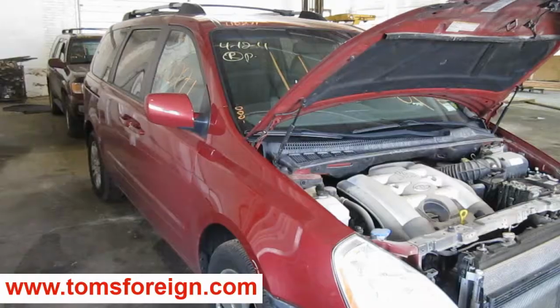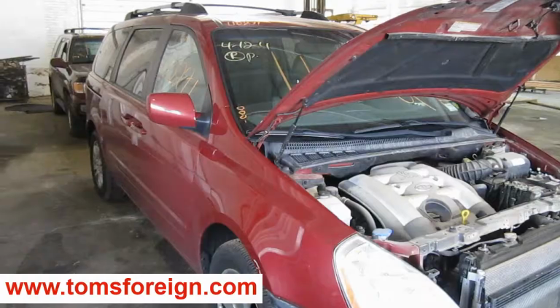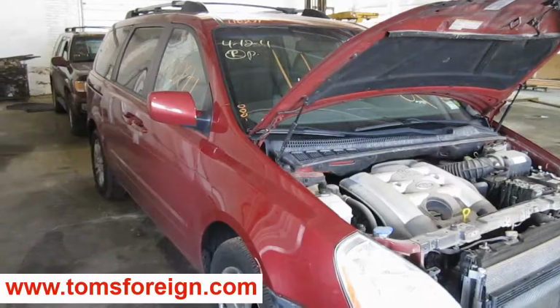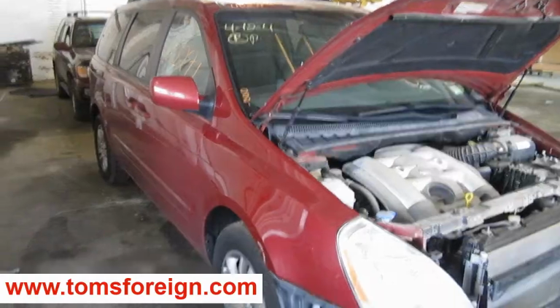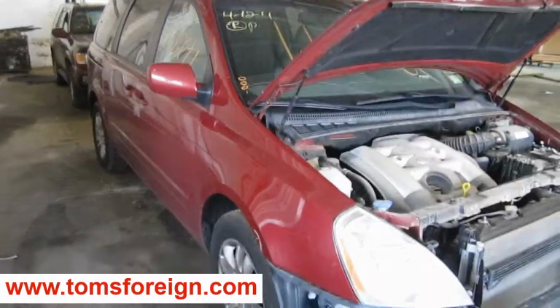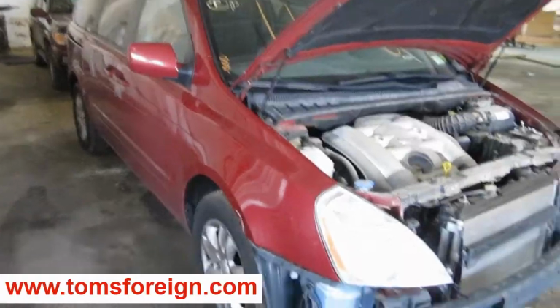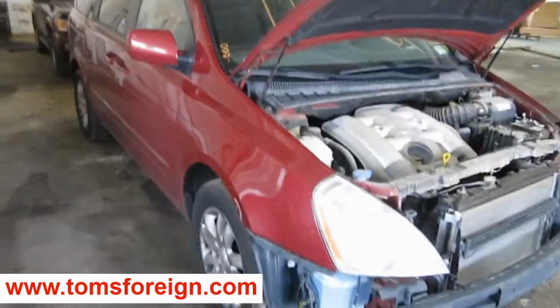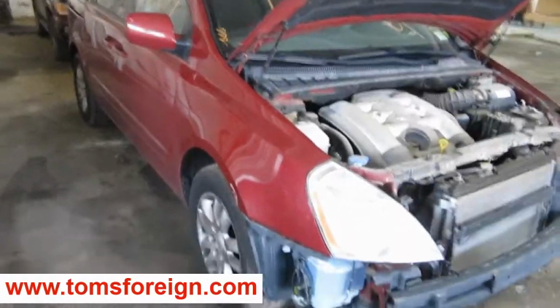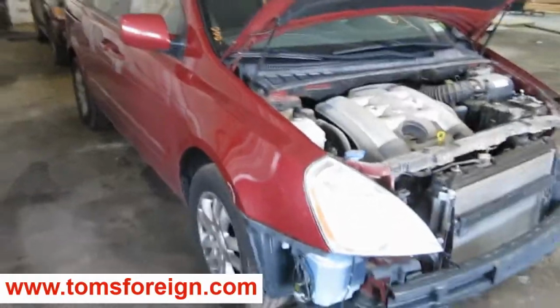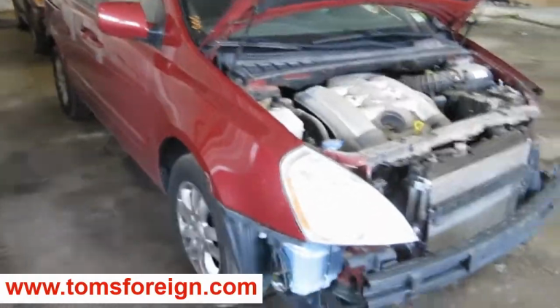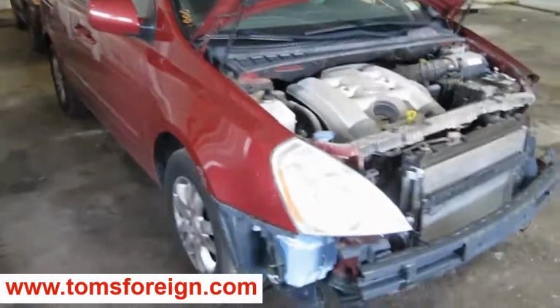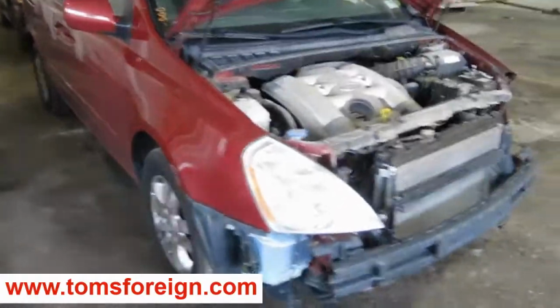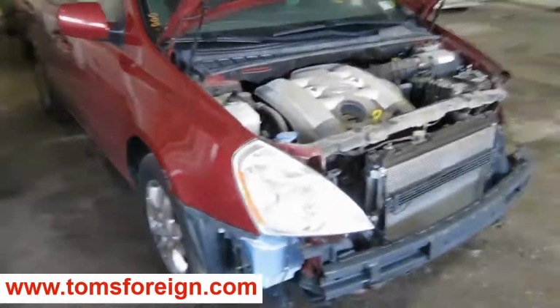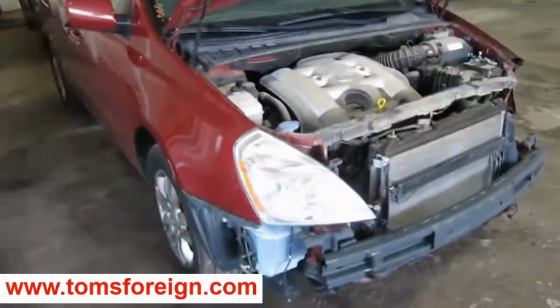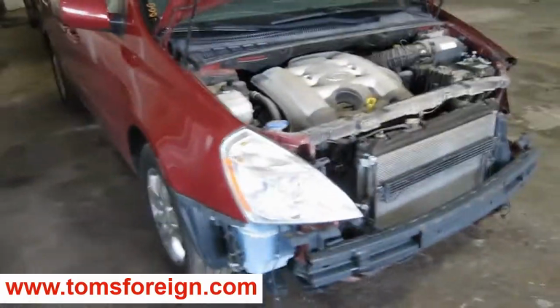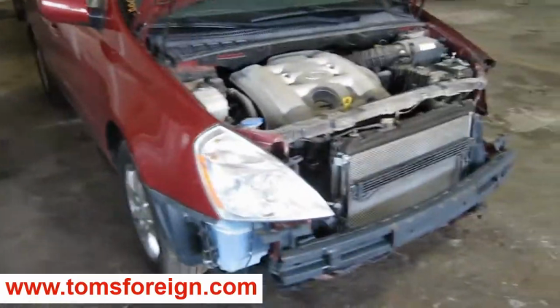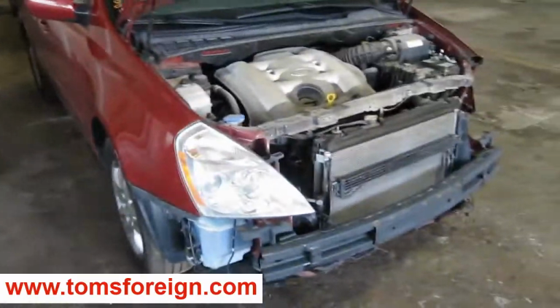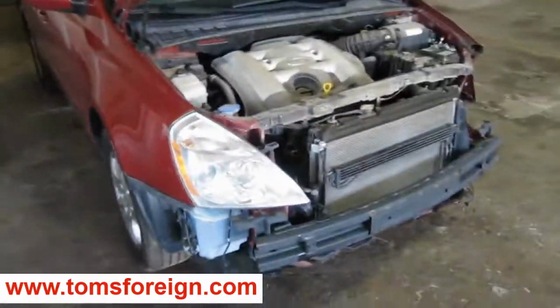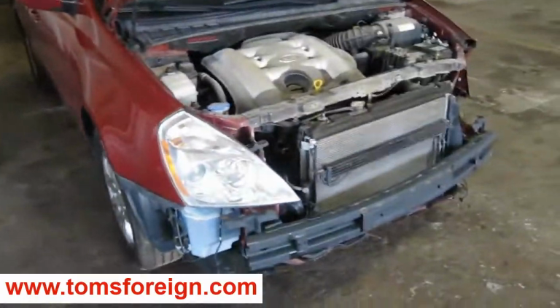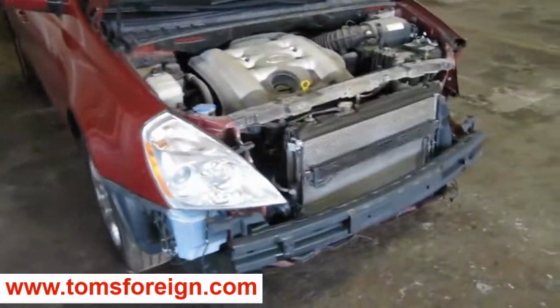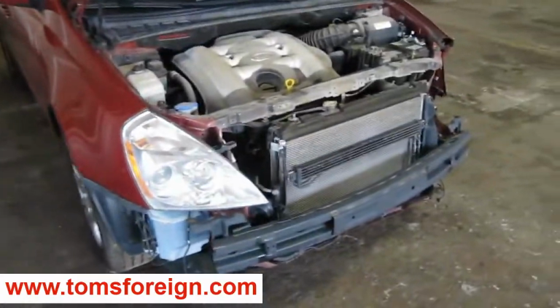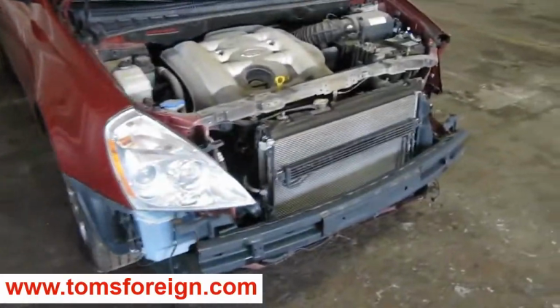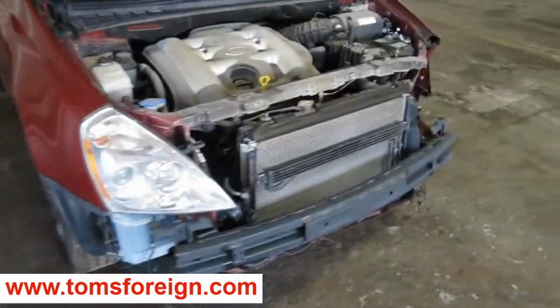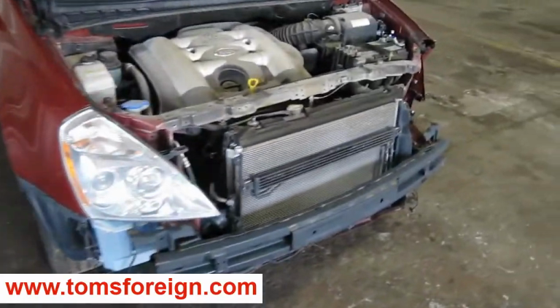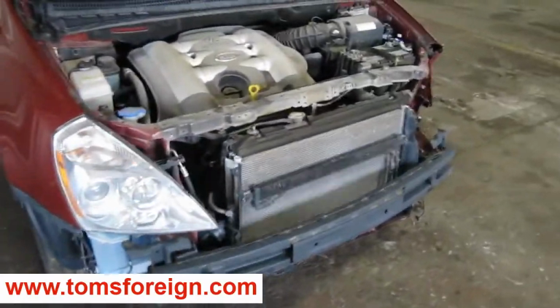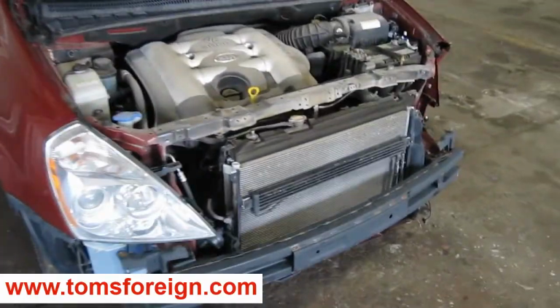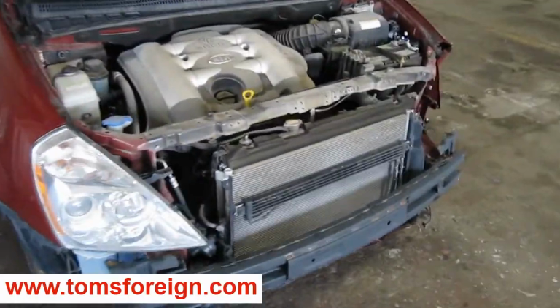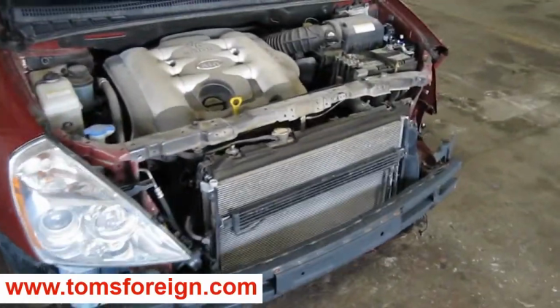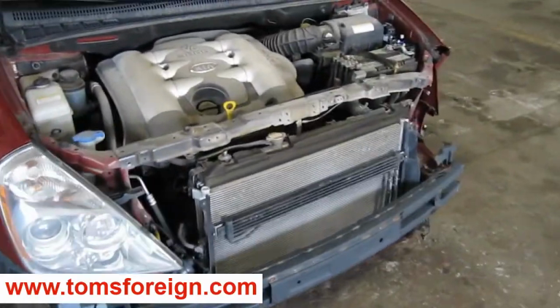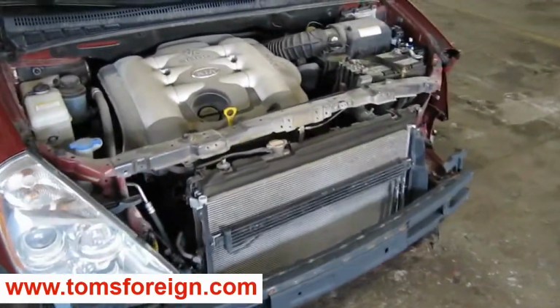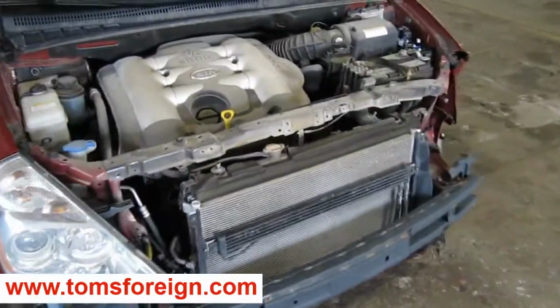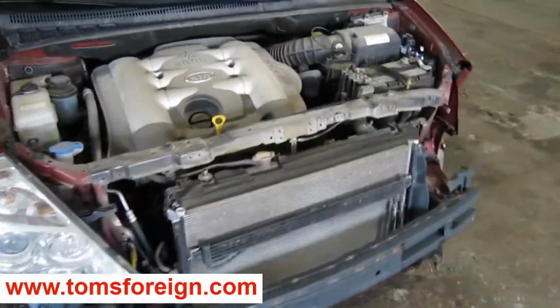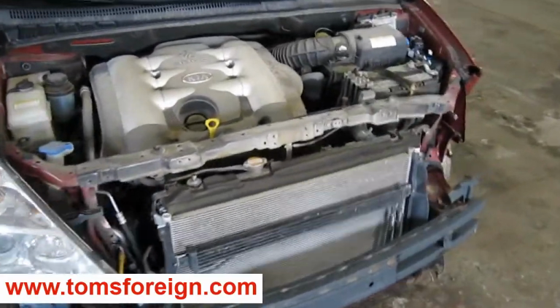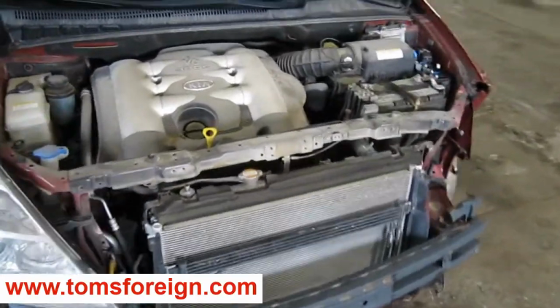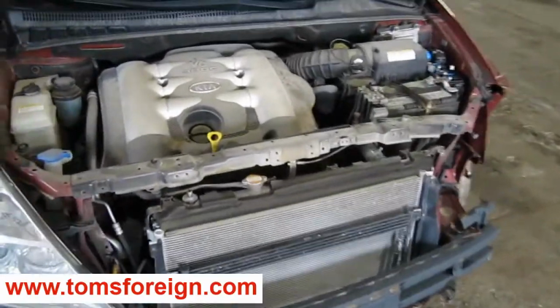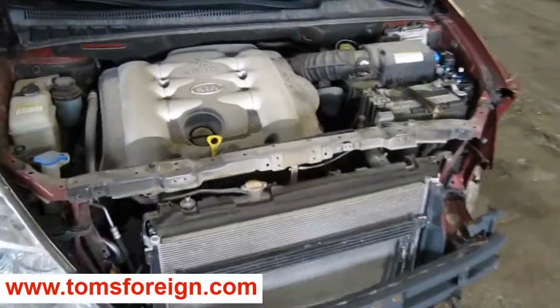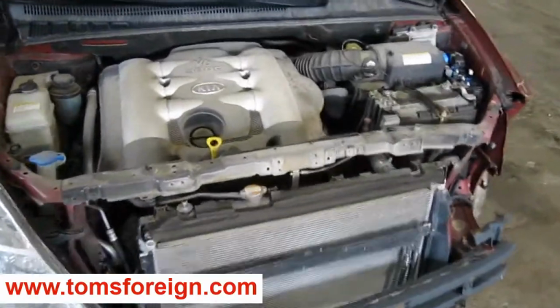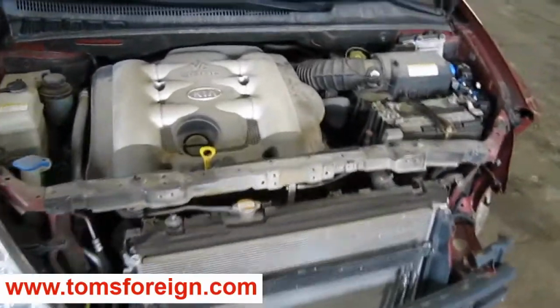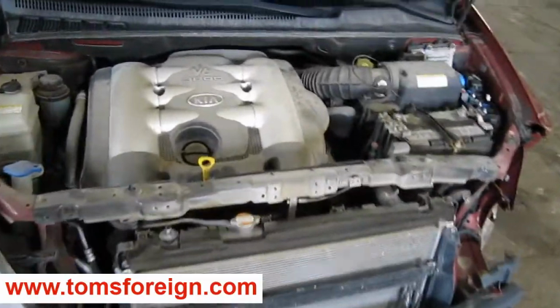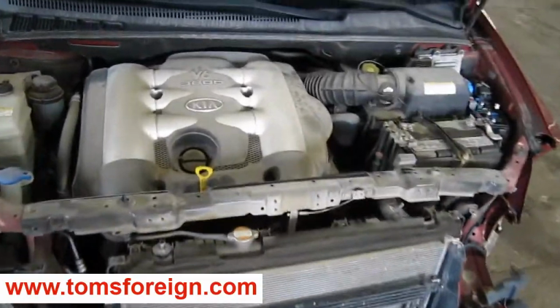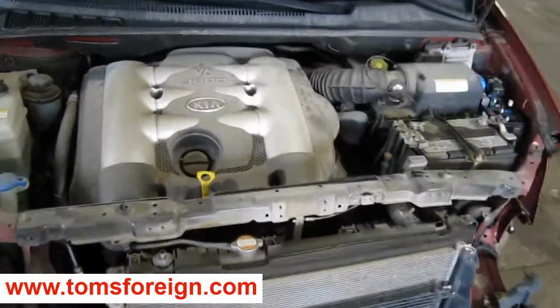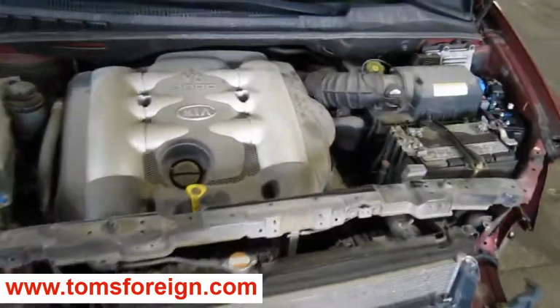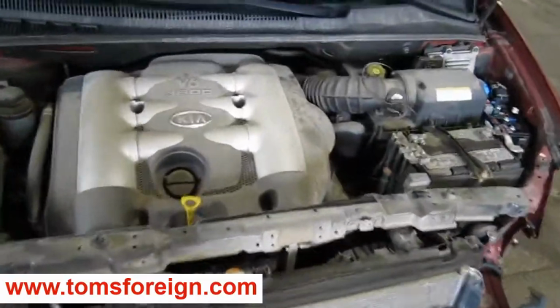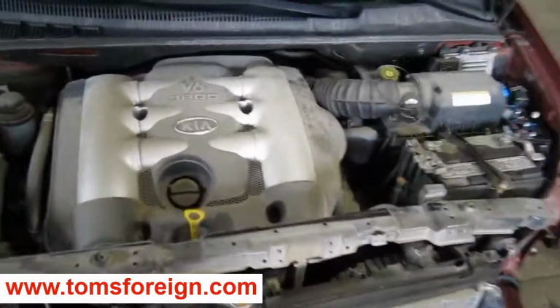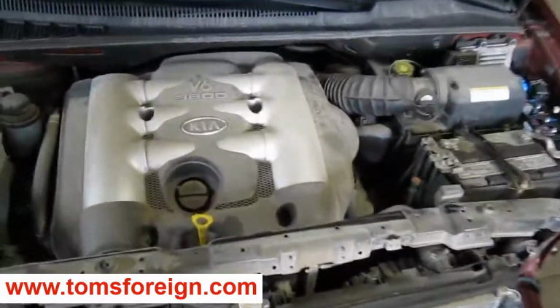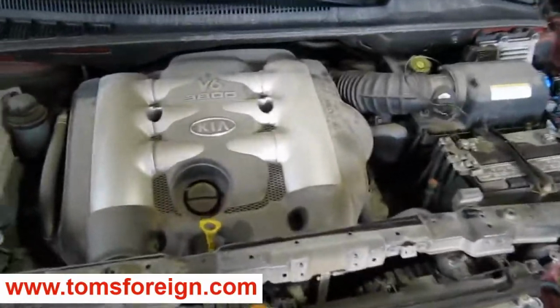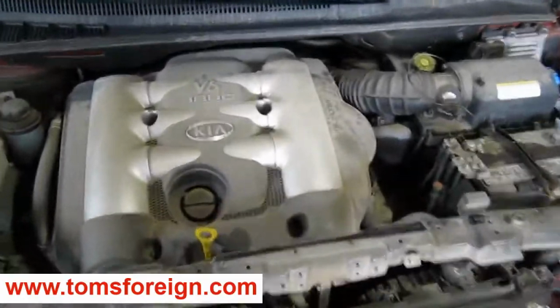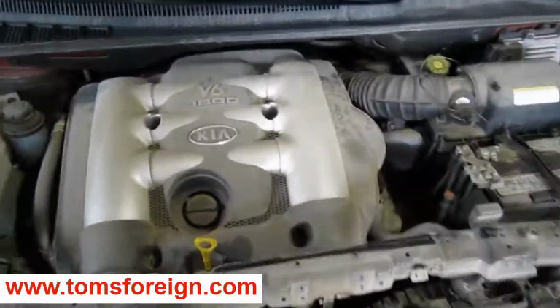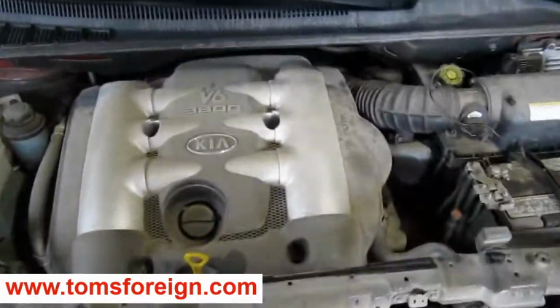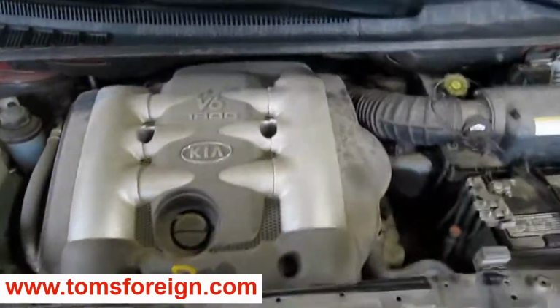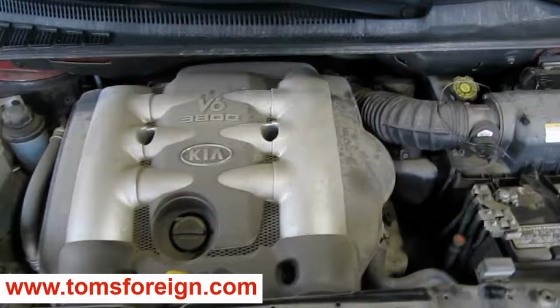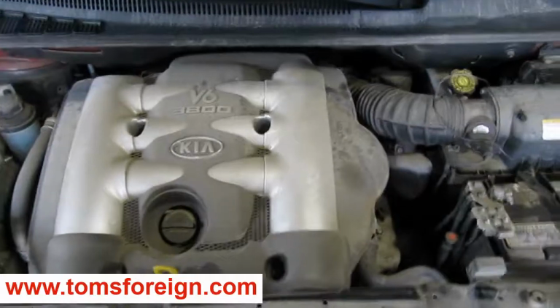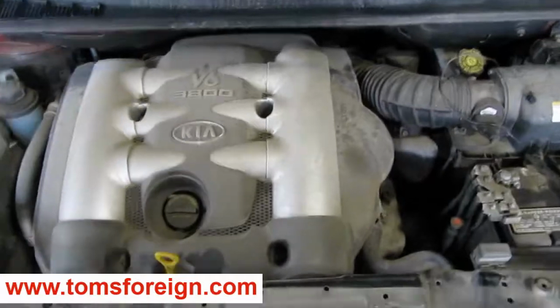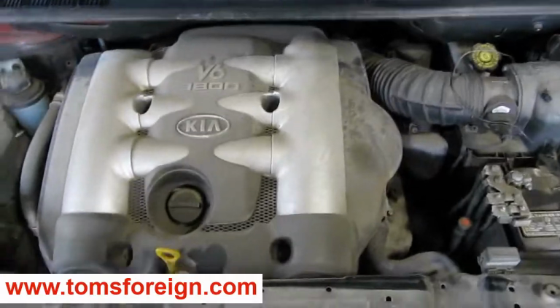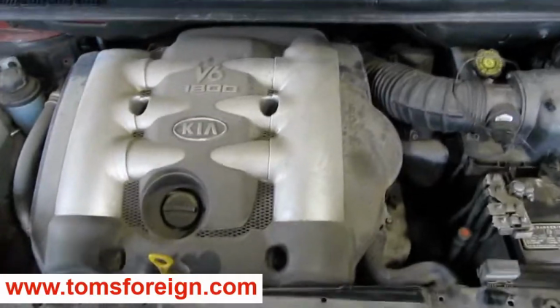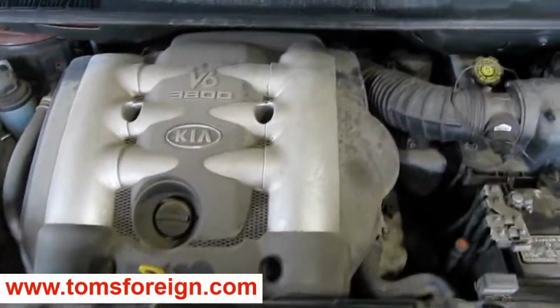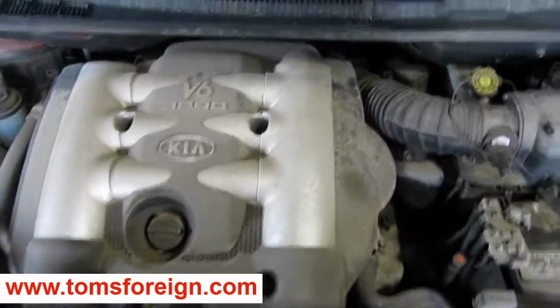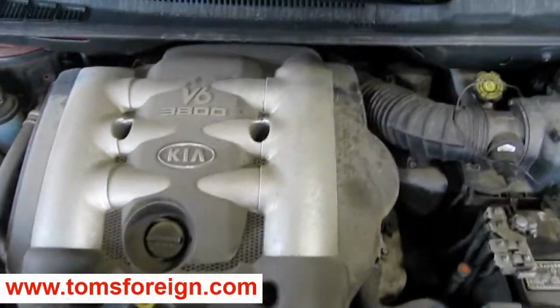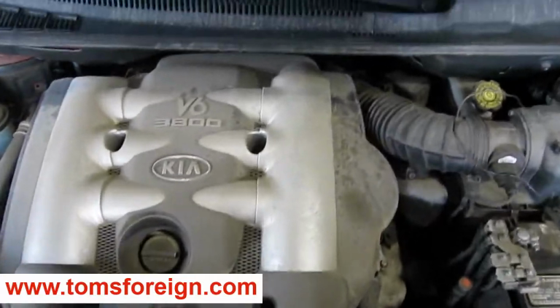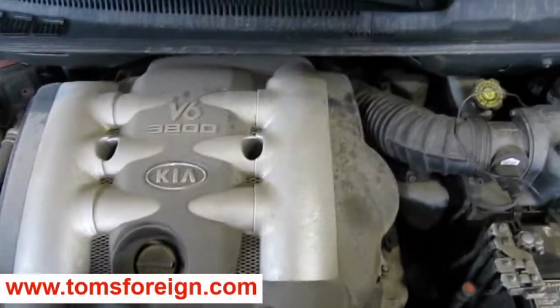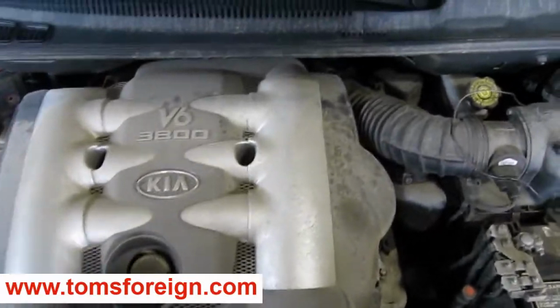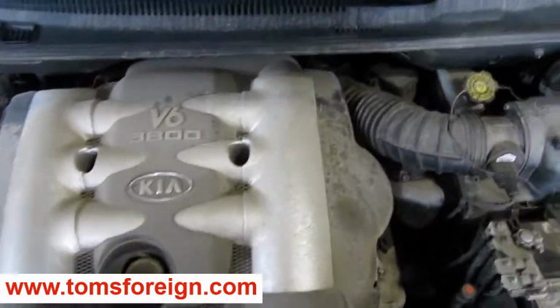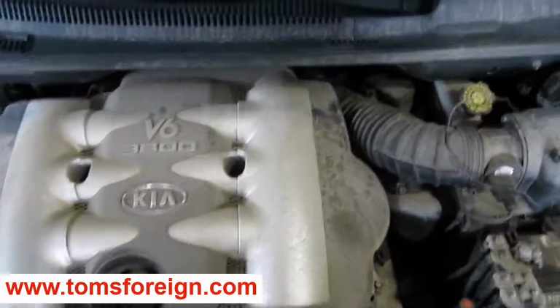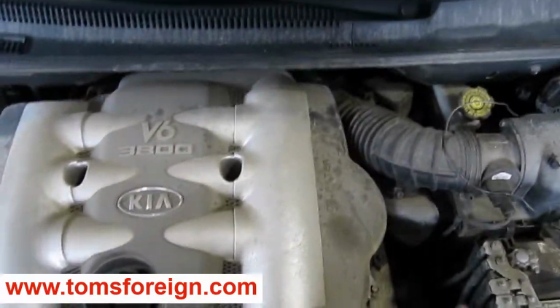Hello and welcome to Tom's Foreign Auto Parts video portion of our inventory. Here we have a 2006 Kia Sedona.